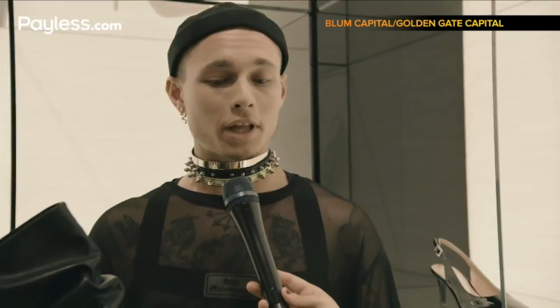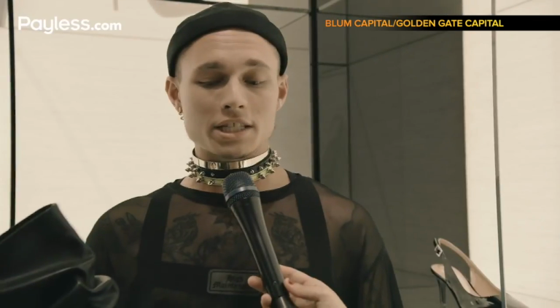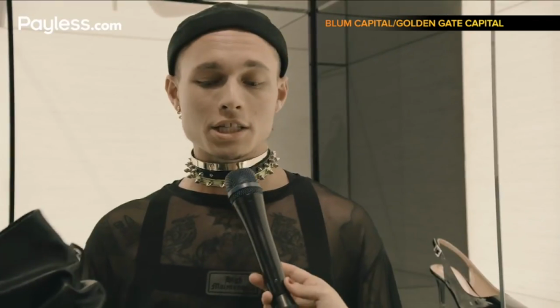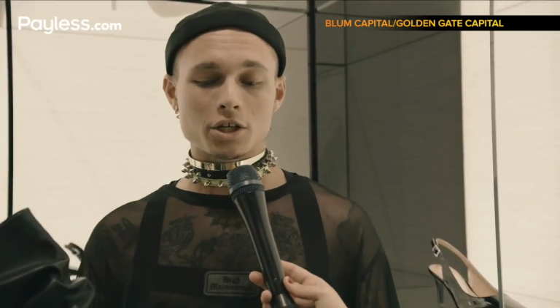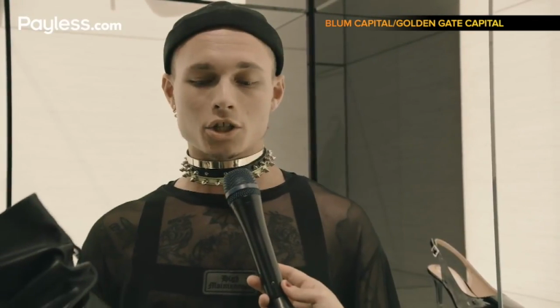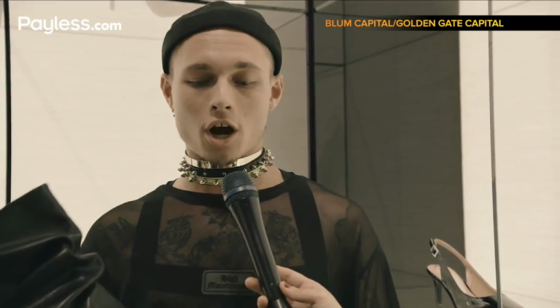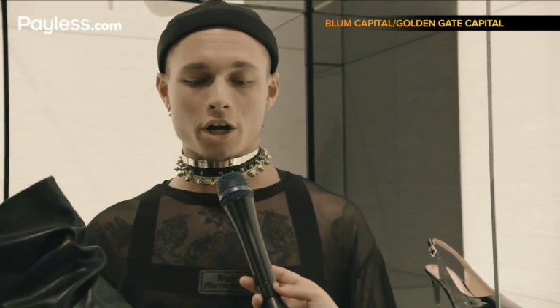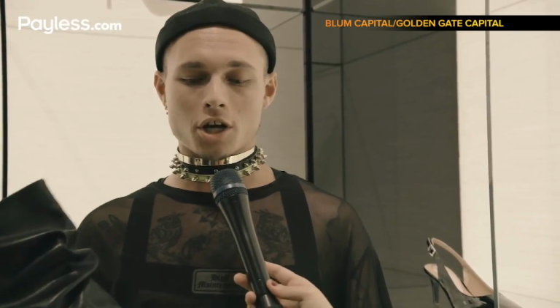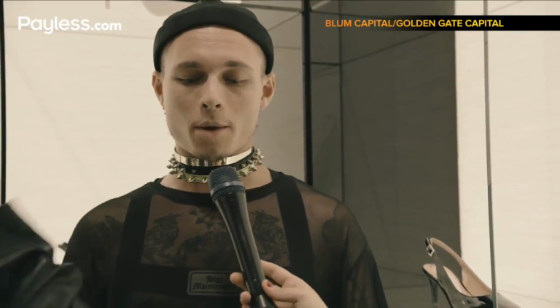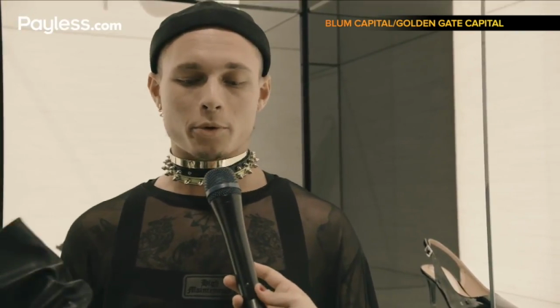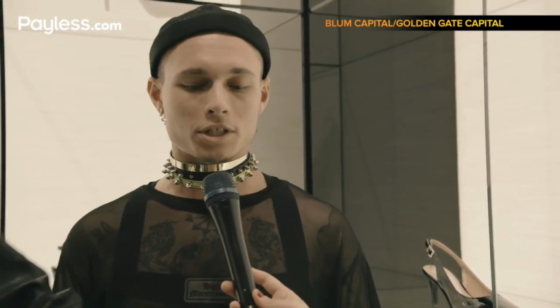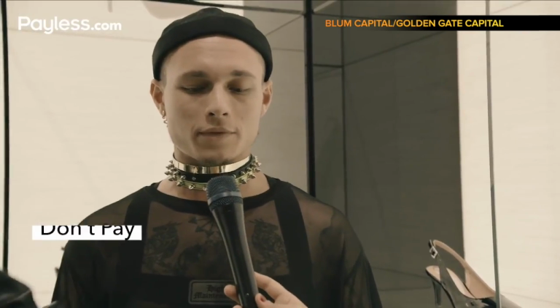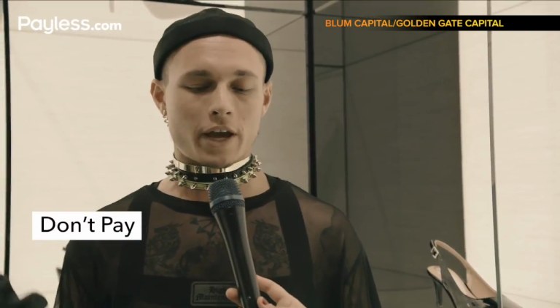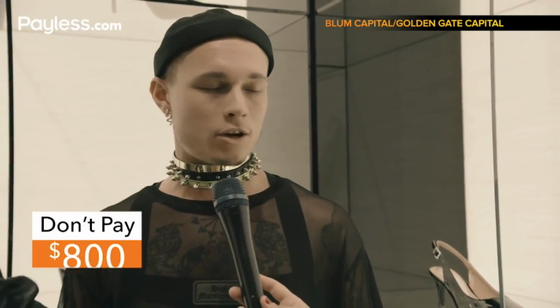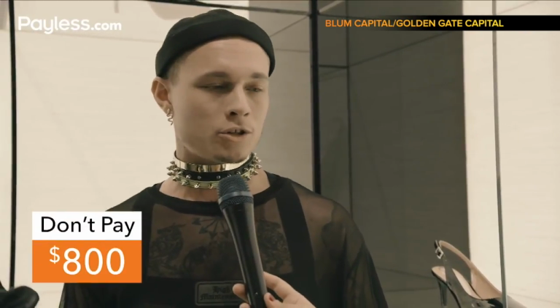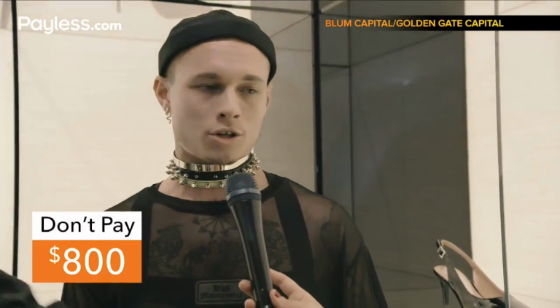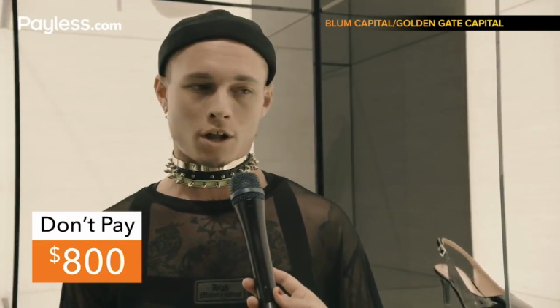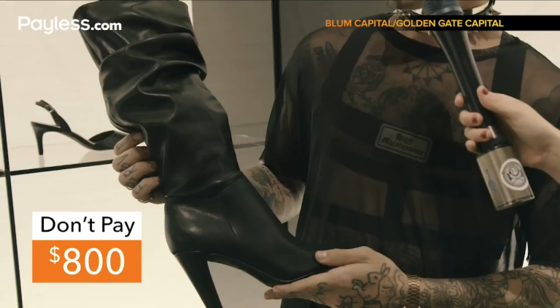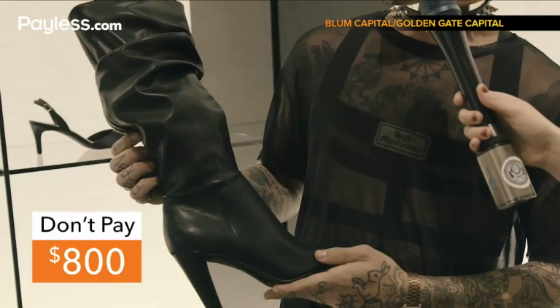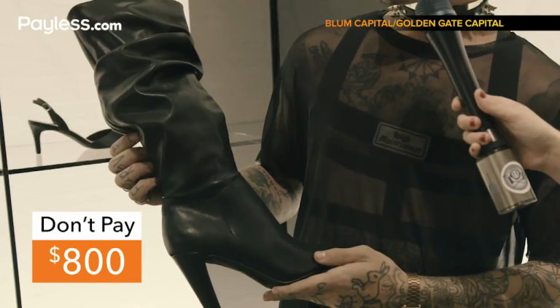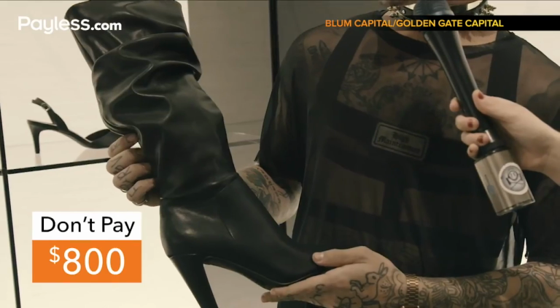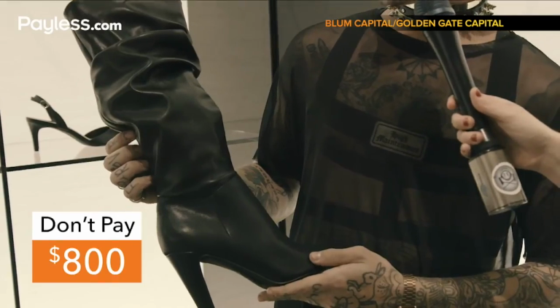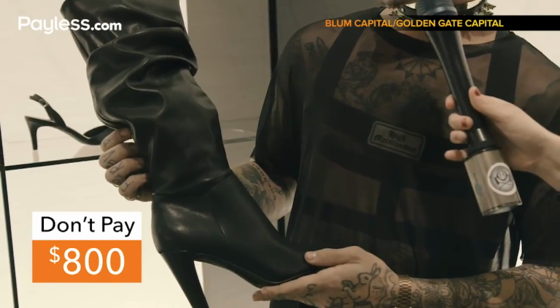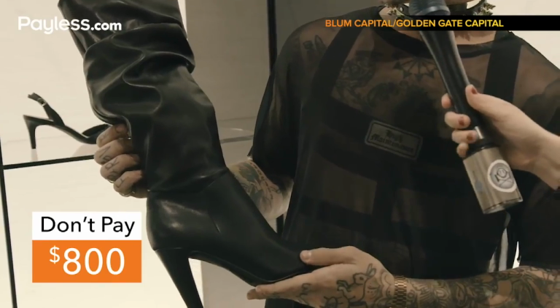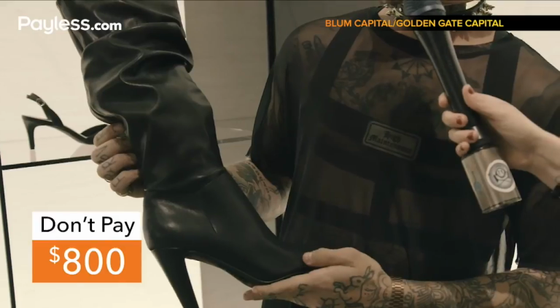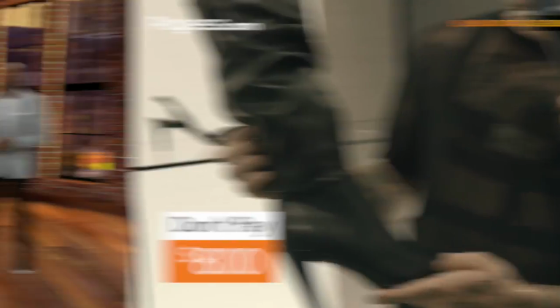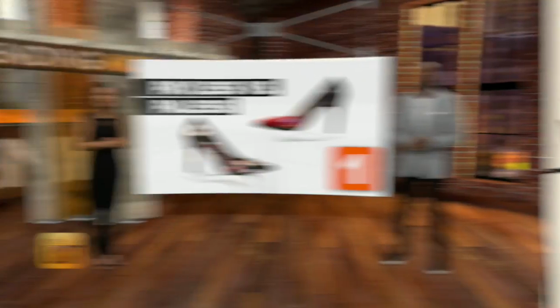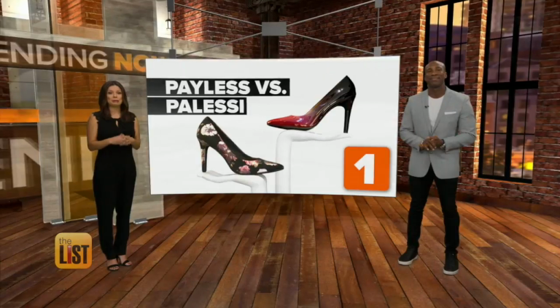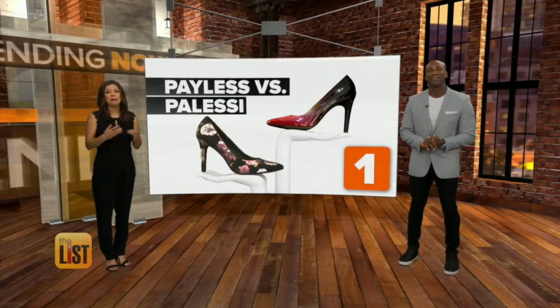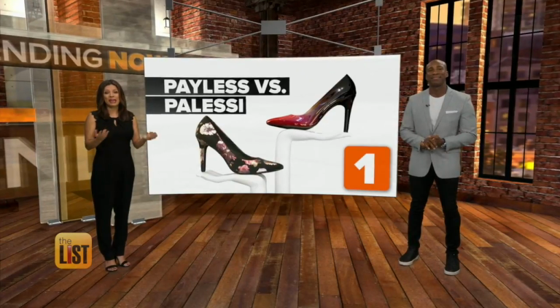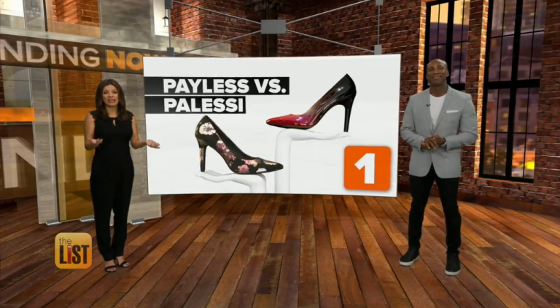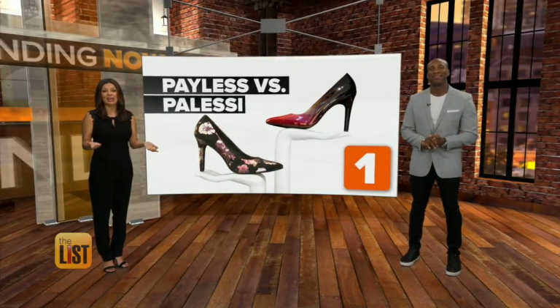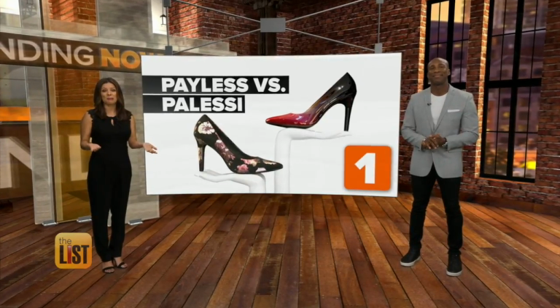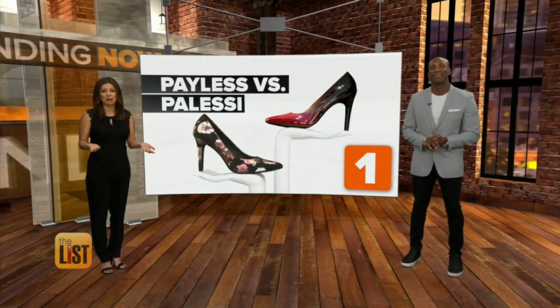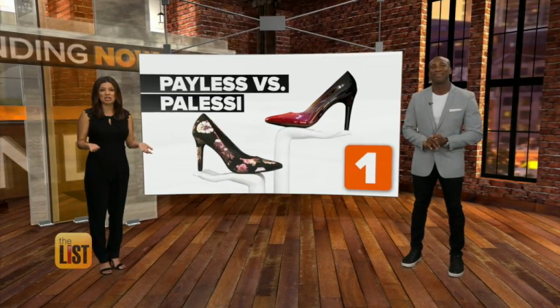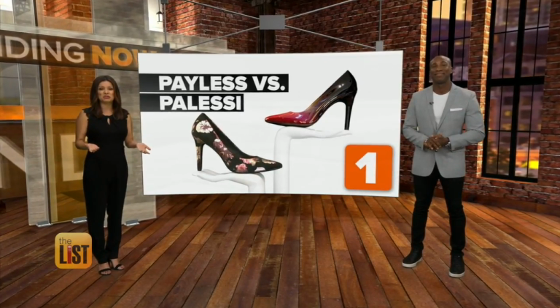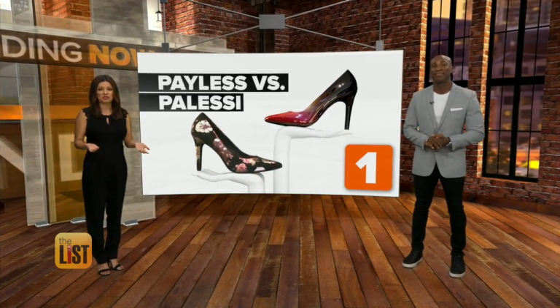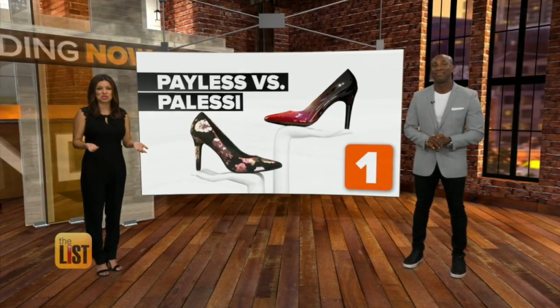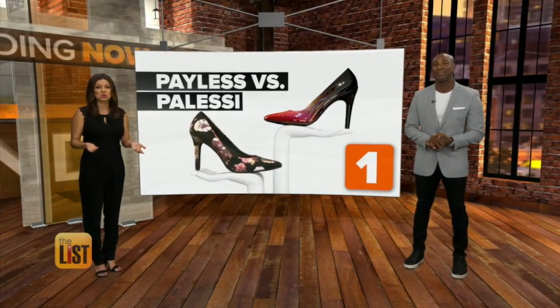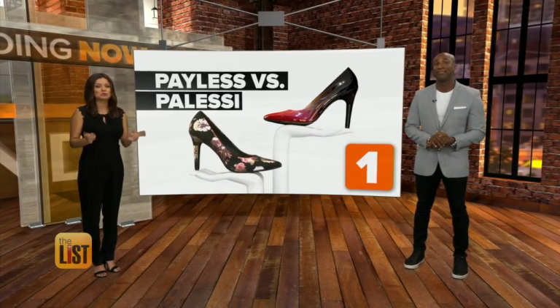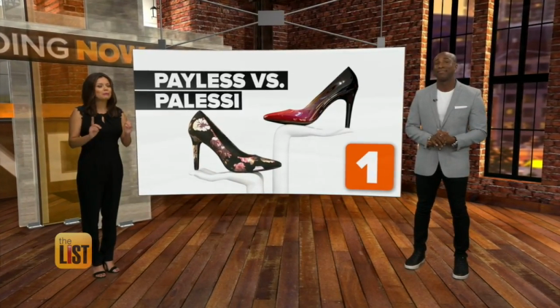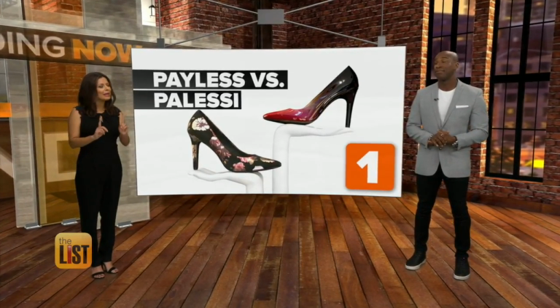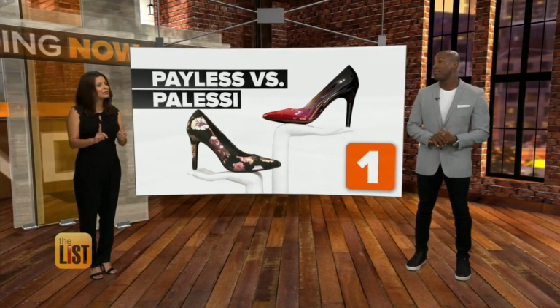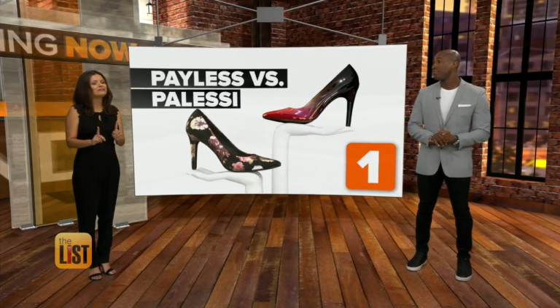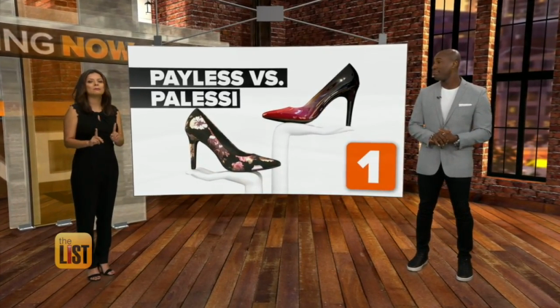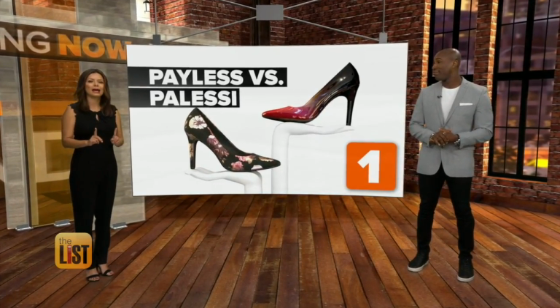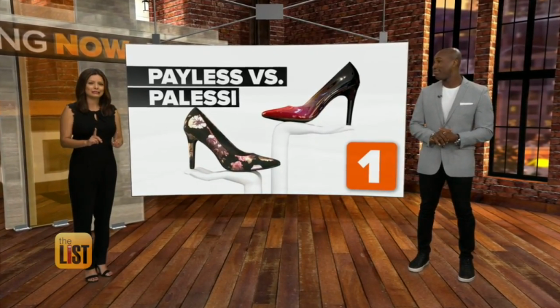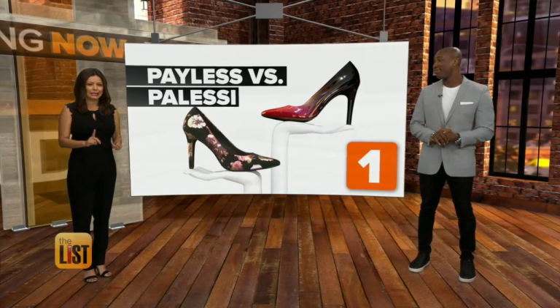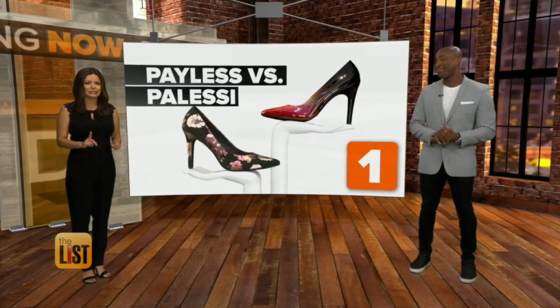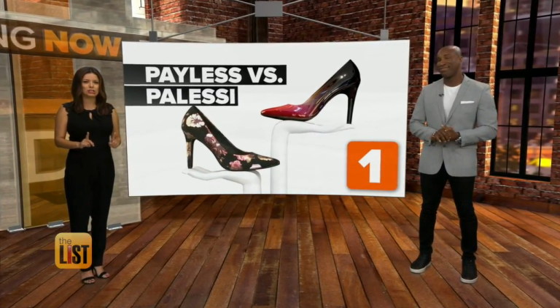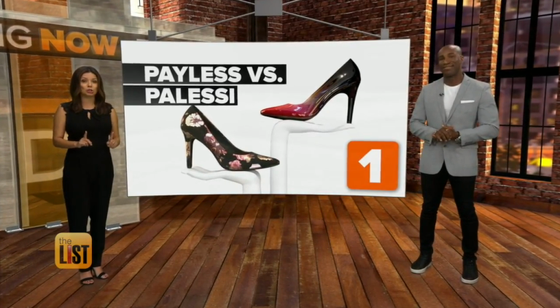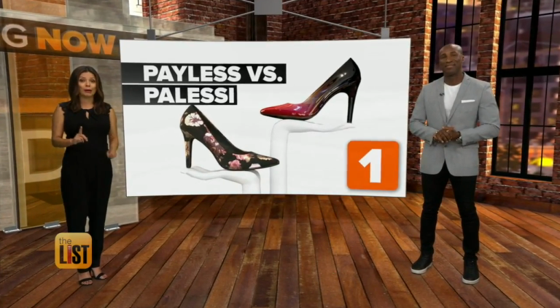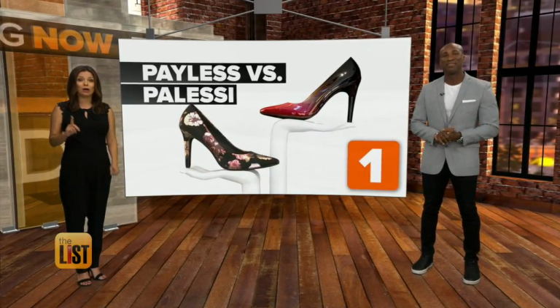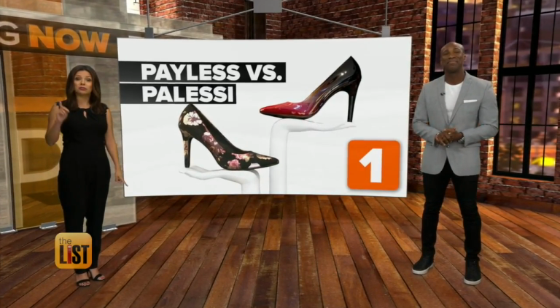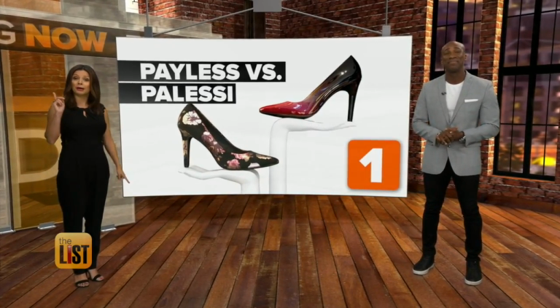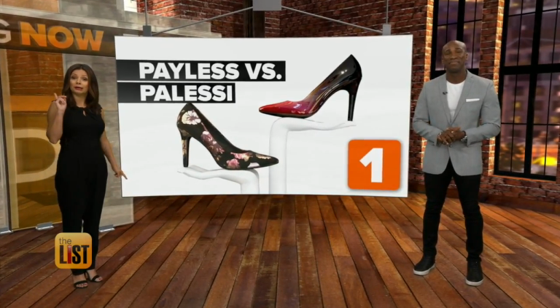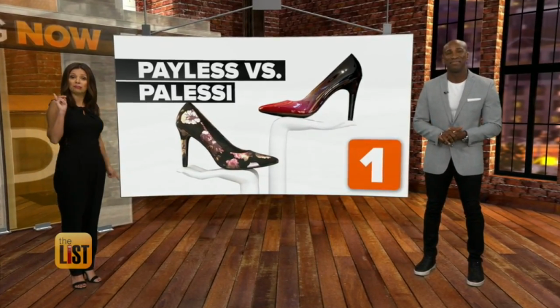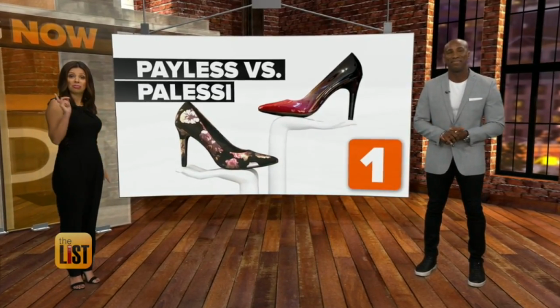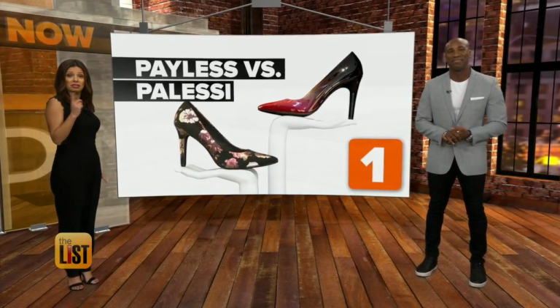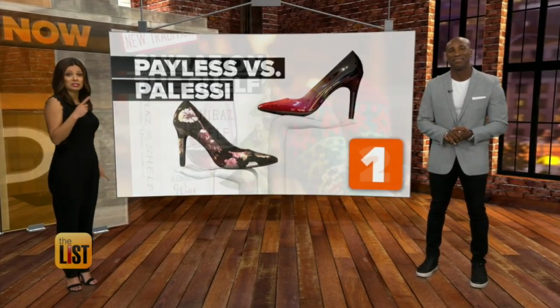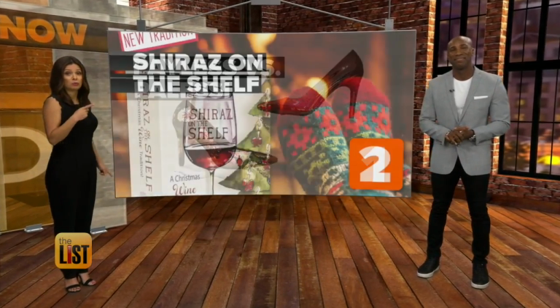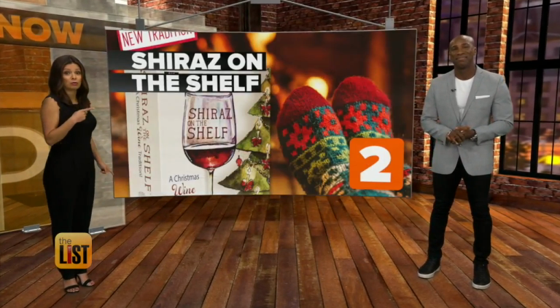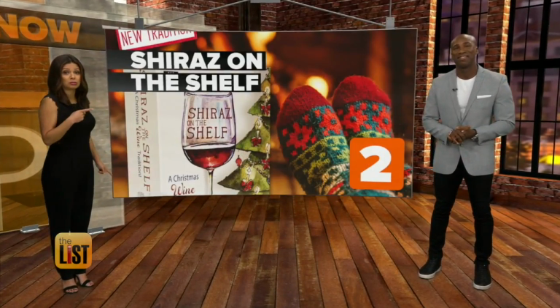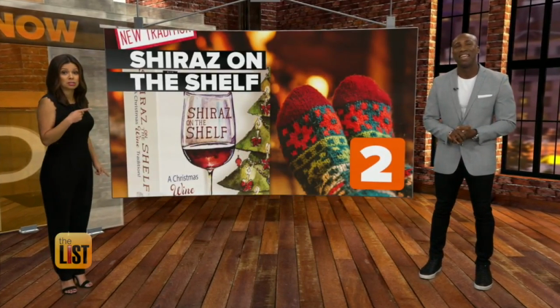Palessi could charge upwards of $800 for their shoes. Paying that much for shoes may leave a bad taste in your mouth — but this won't.